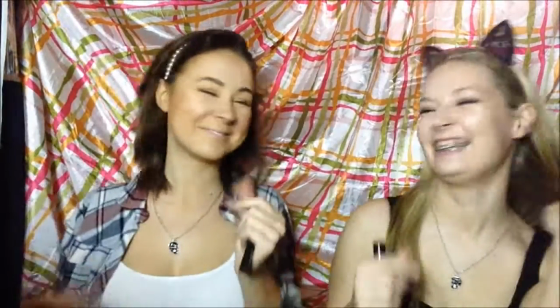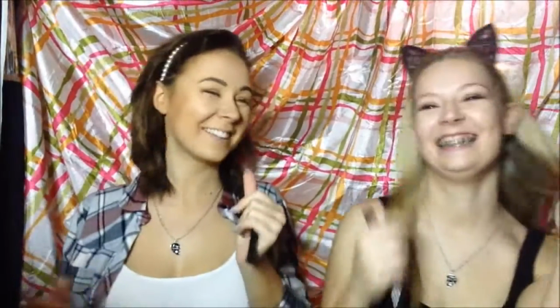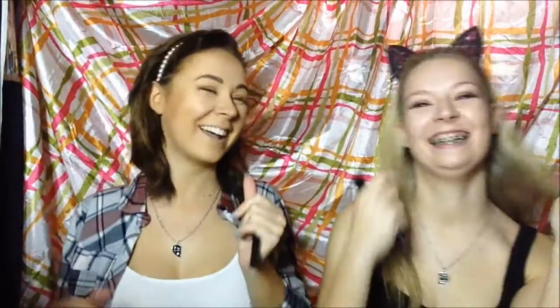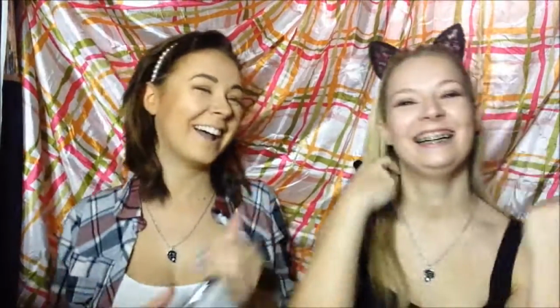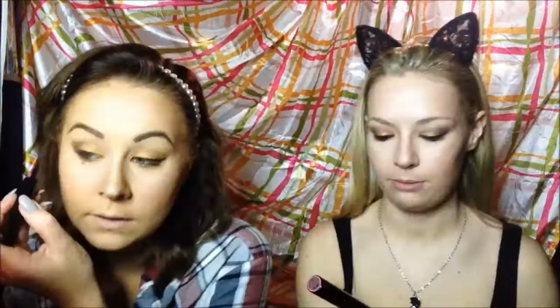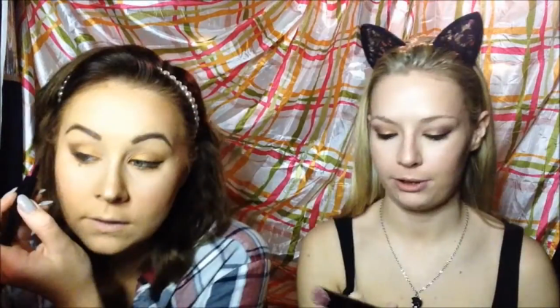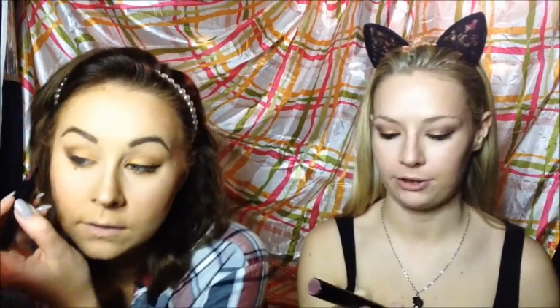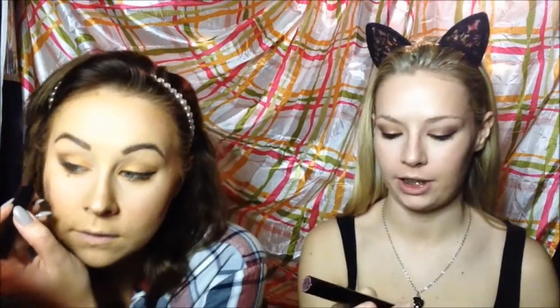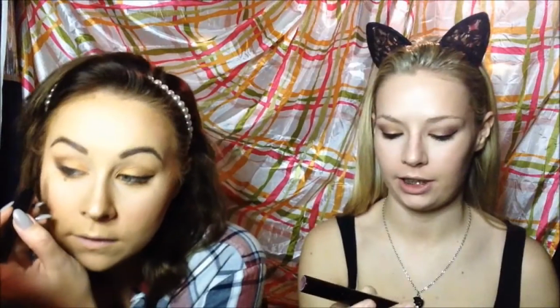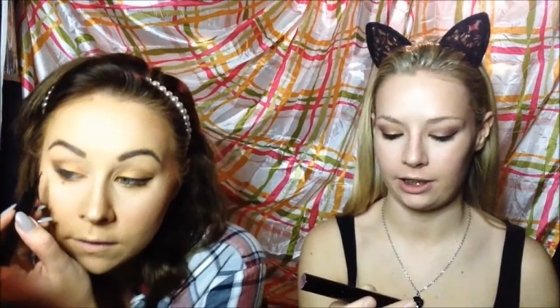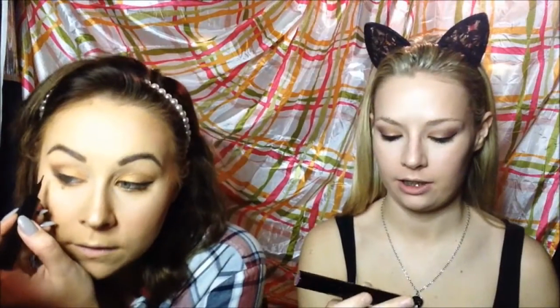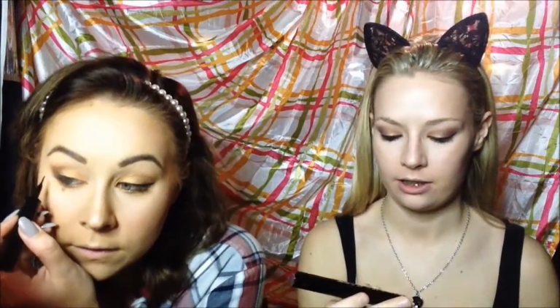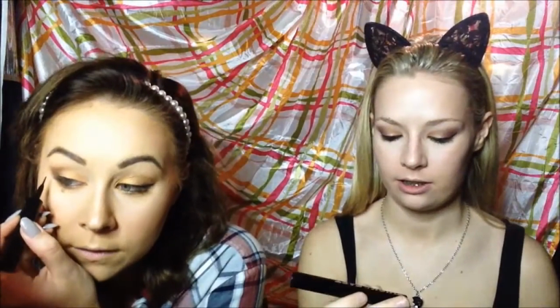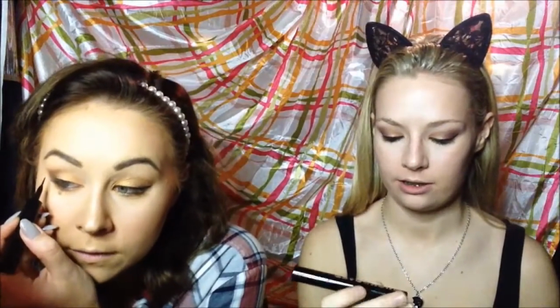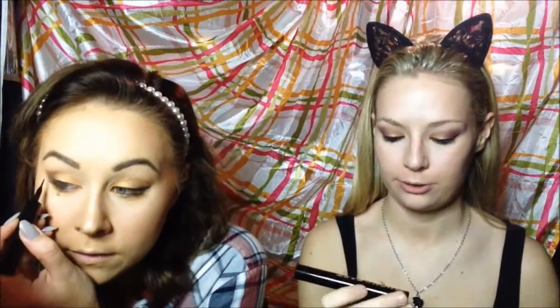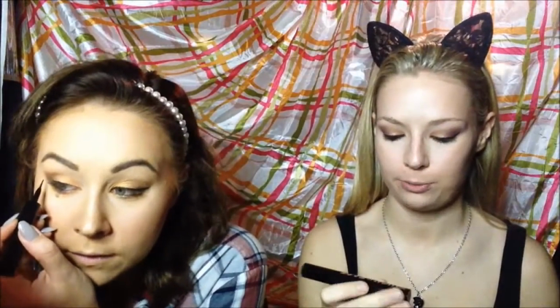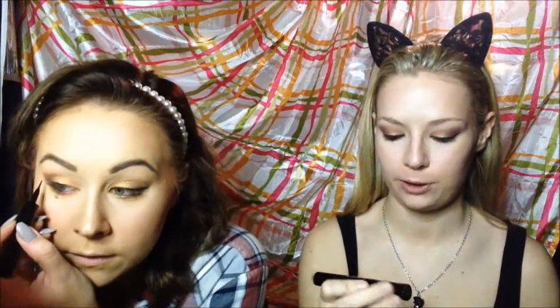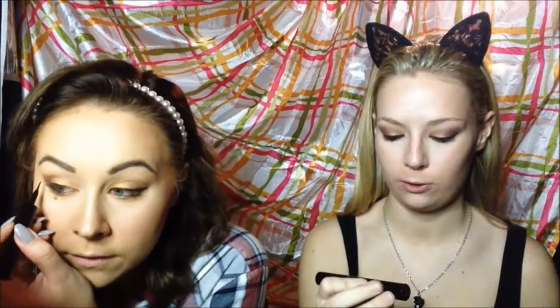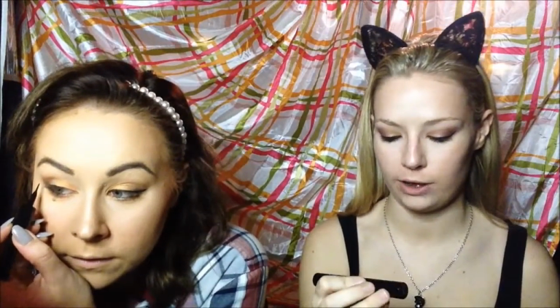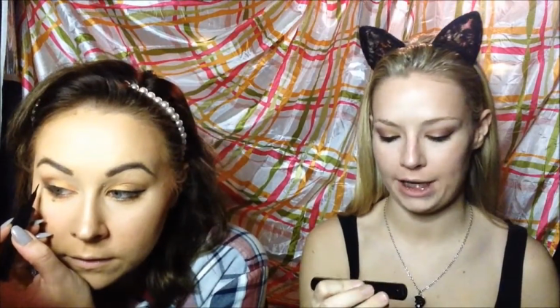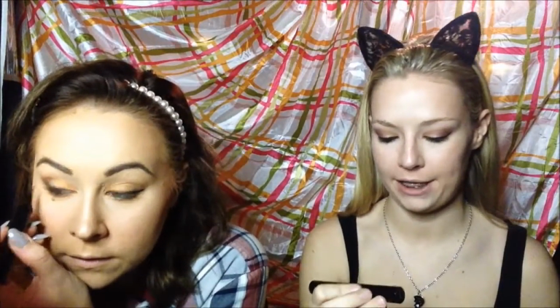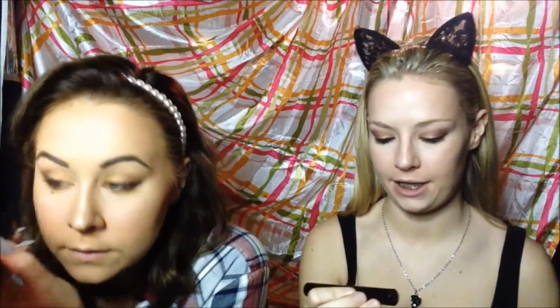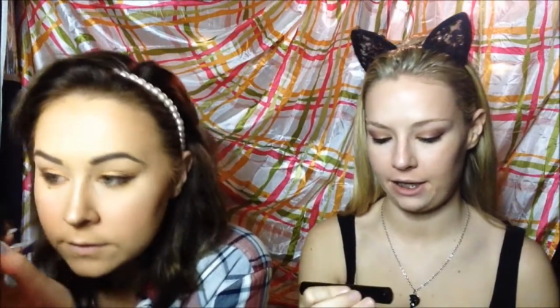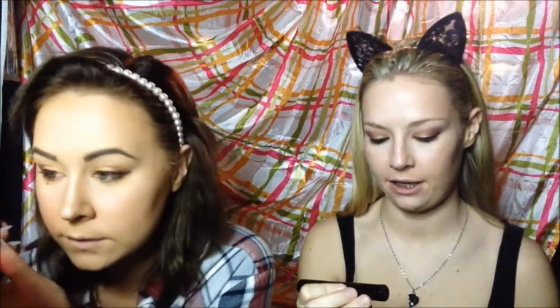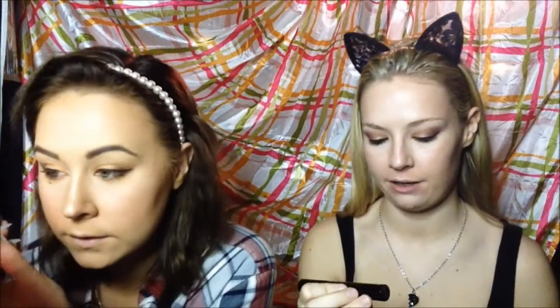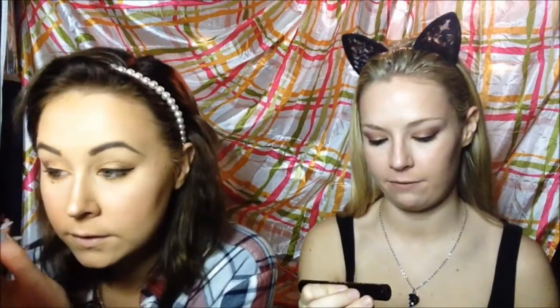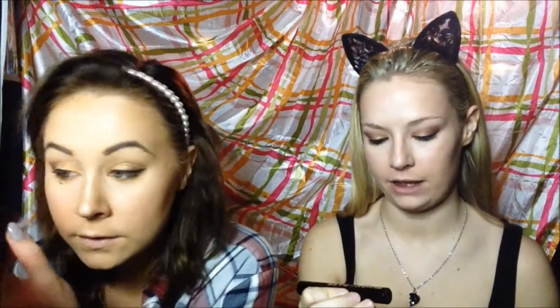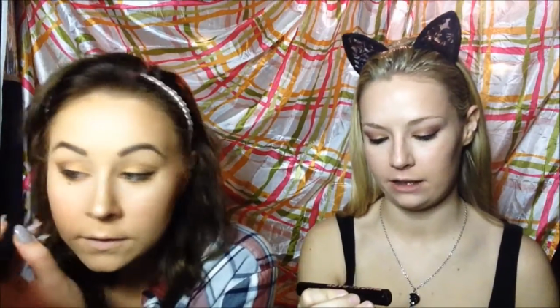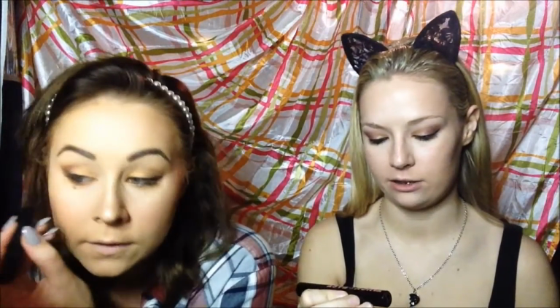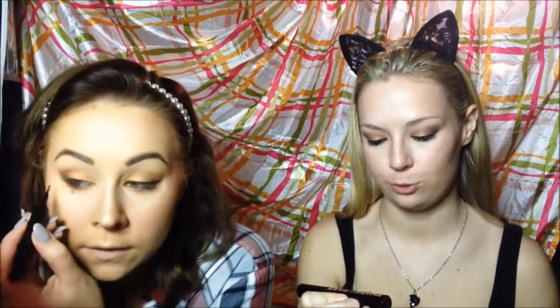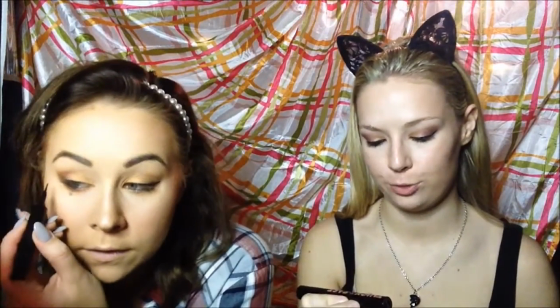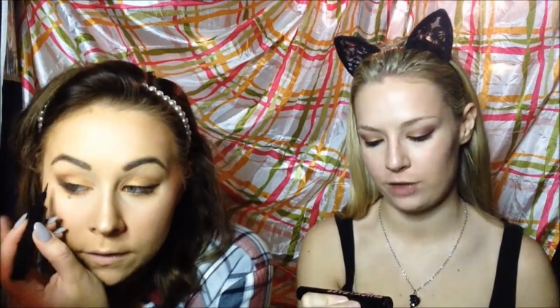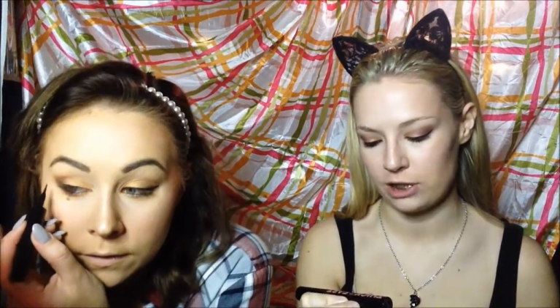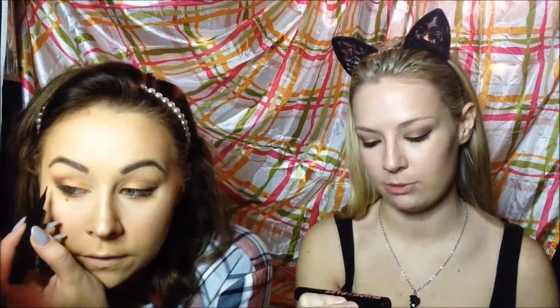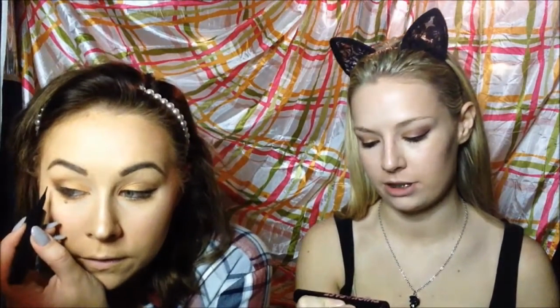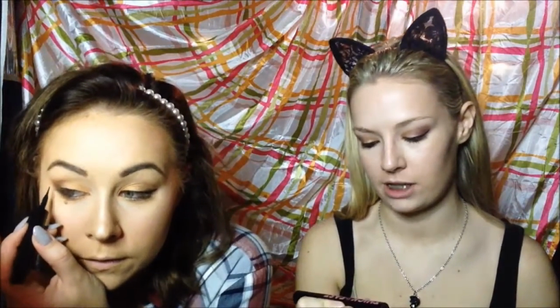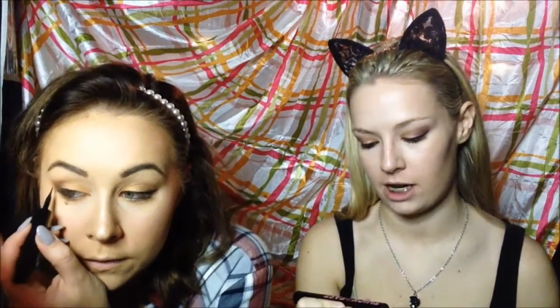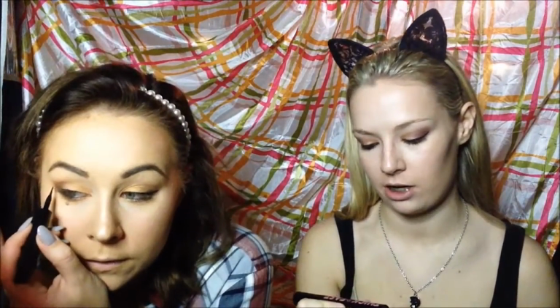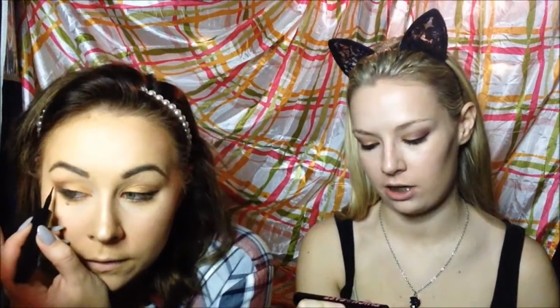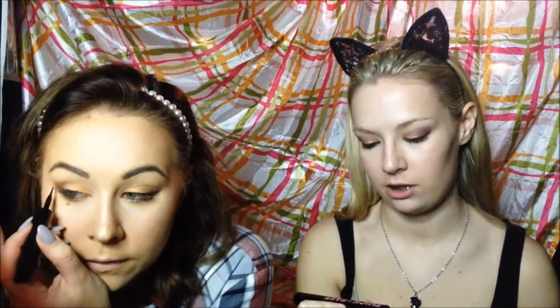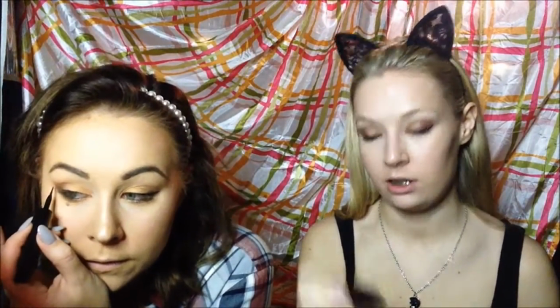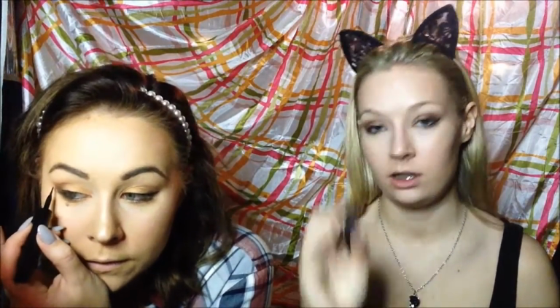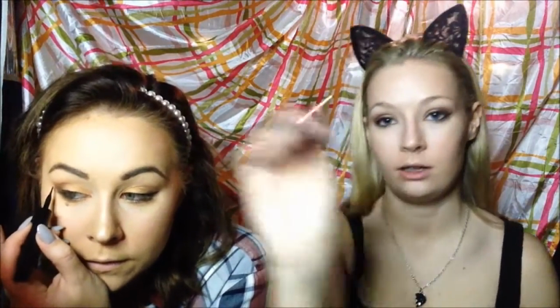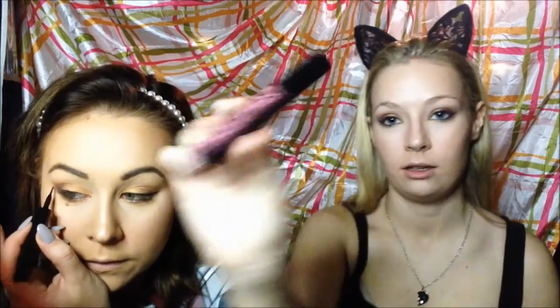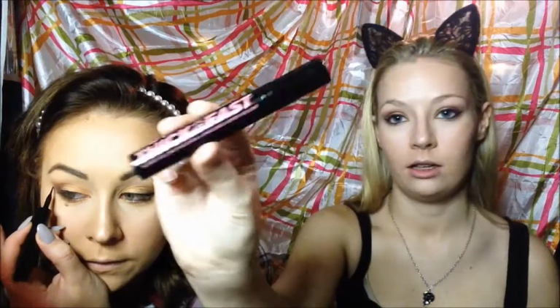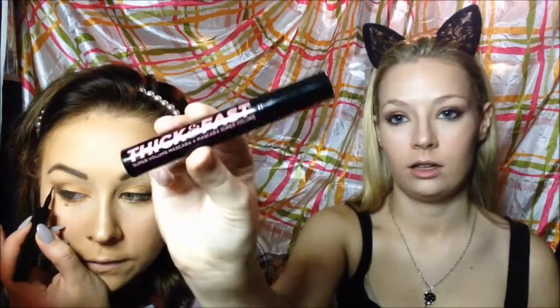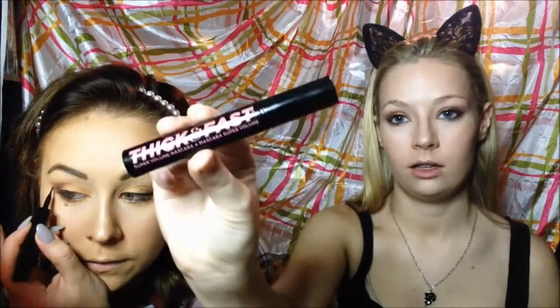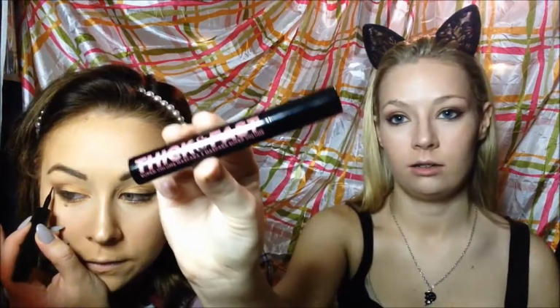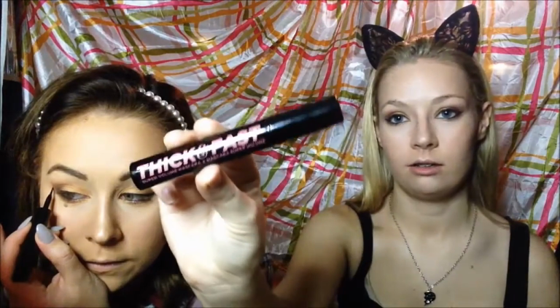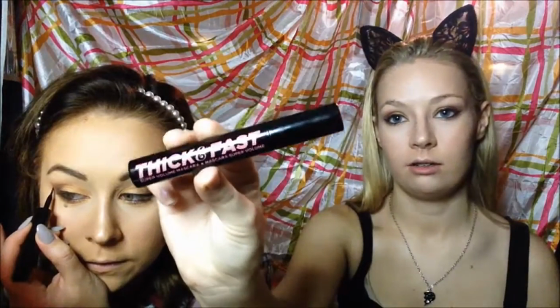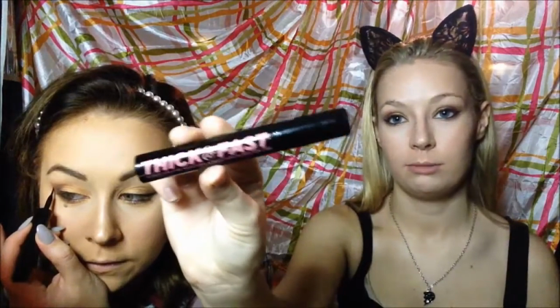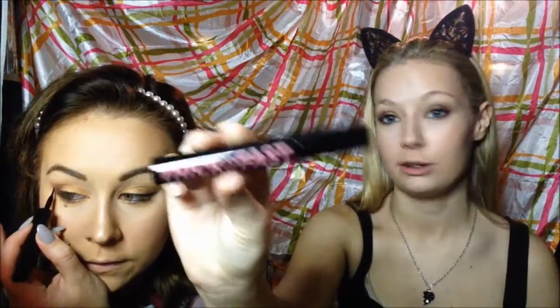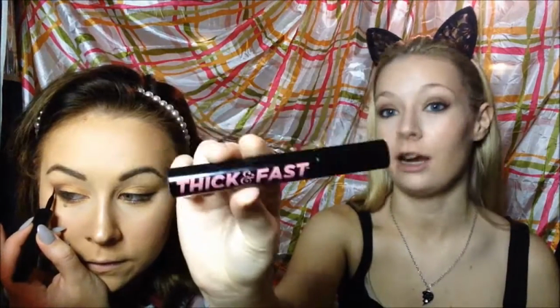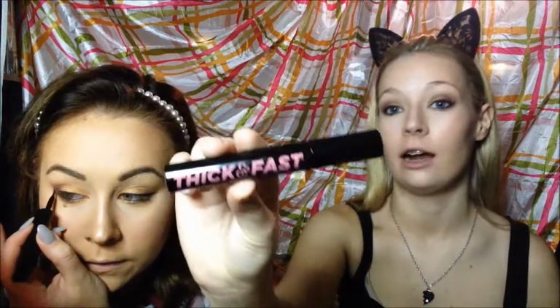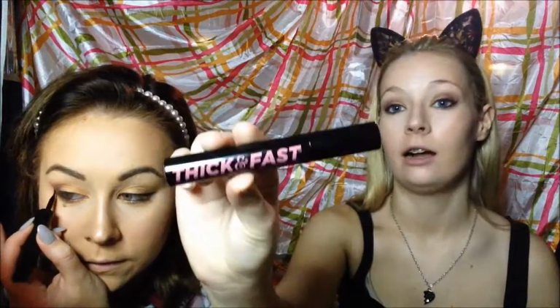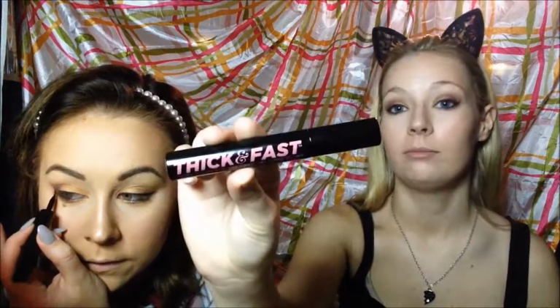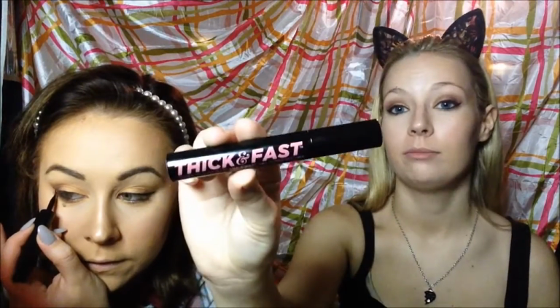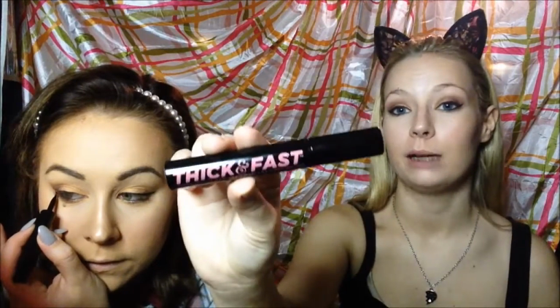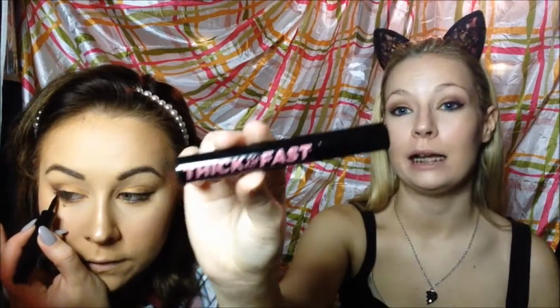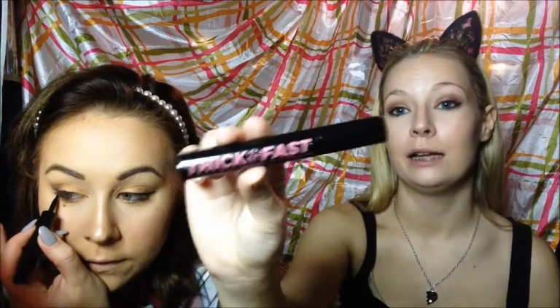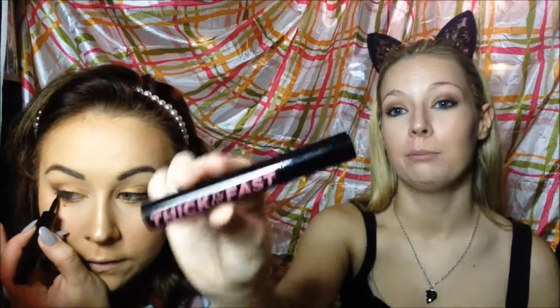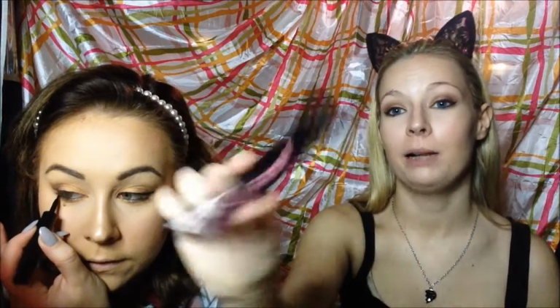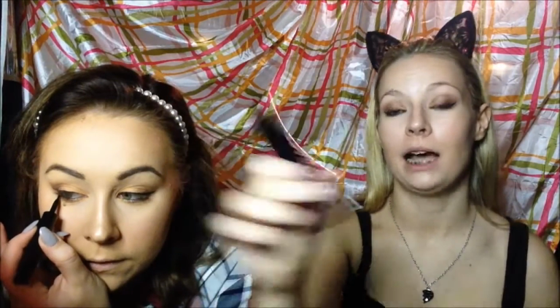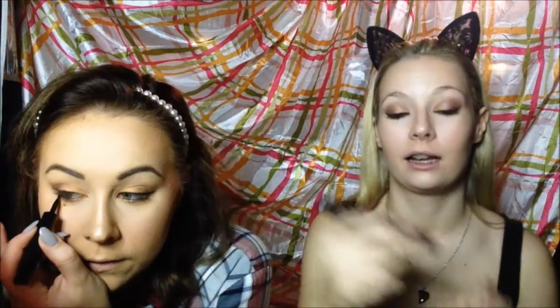I'm using the Soap and Glory Thick and Fast Super Volume Mascara in black.